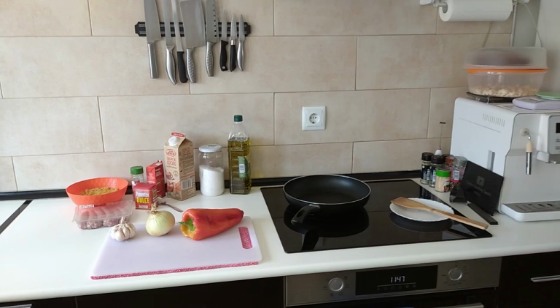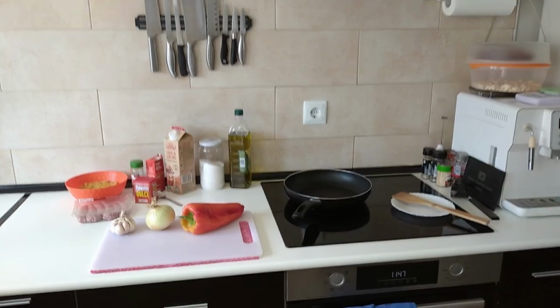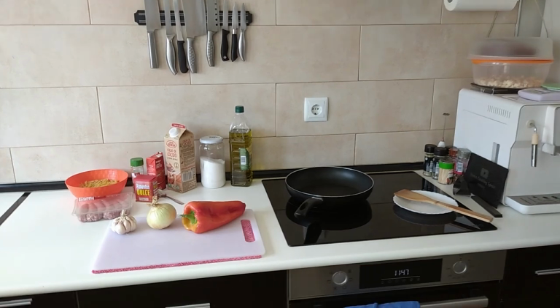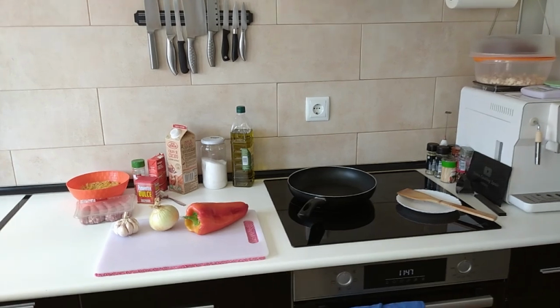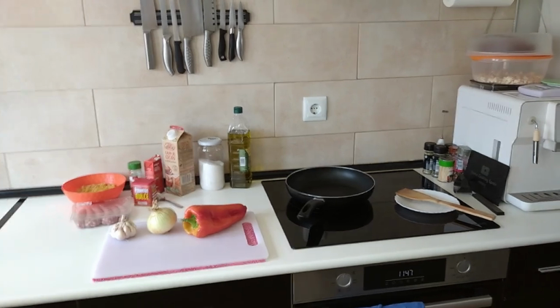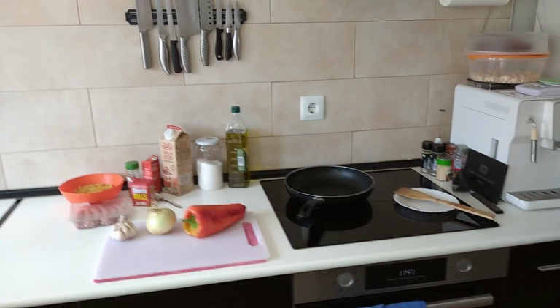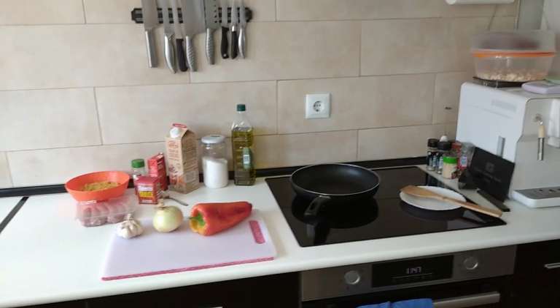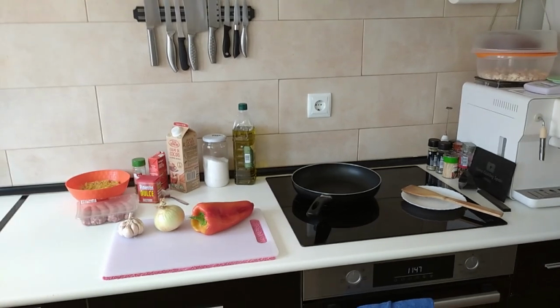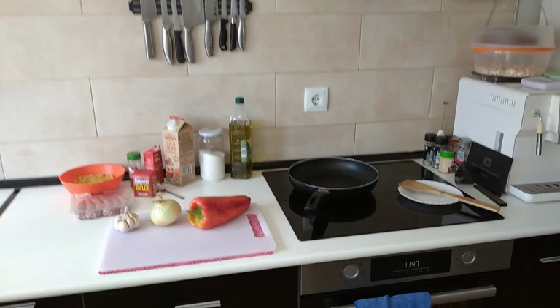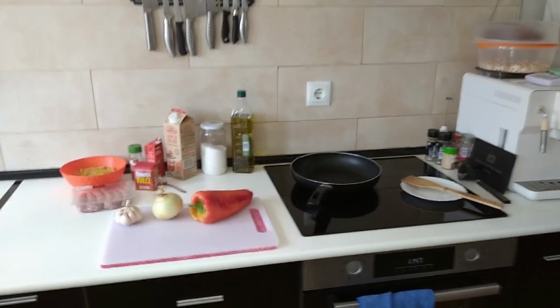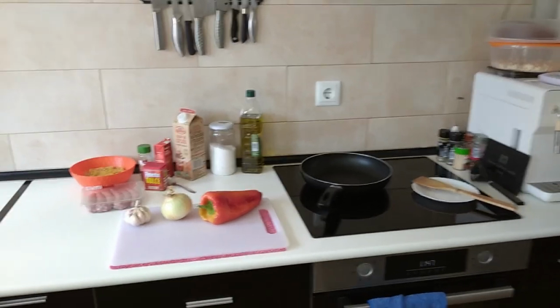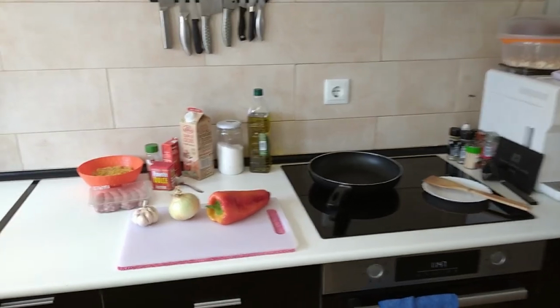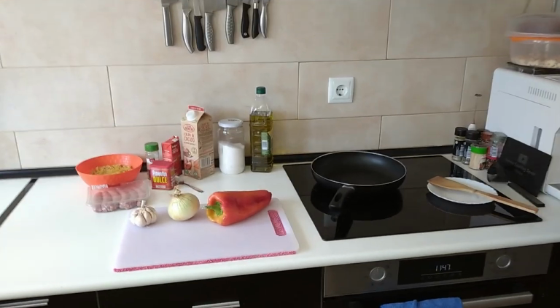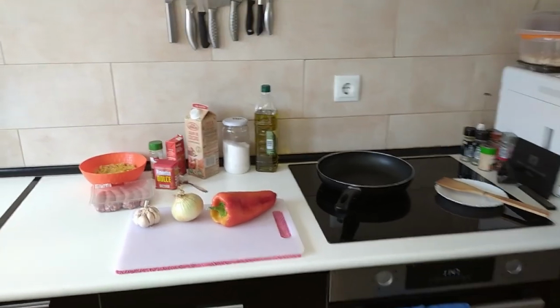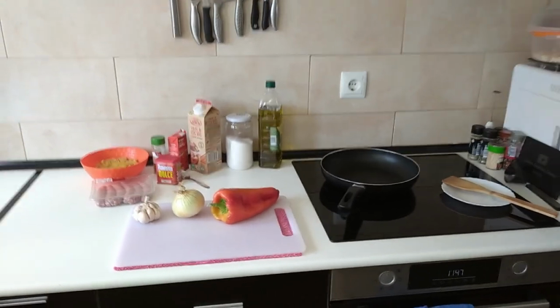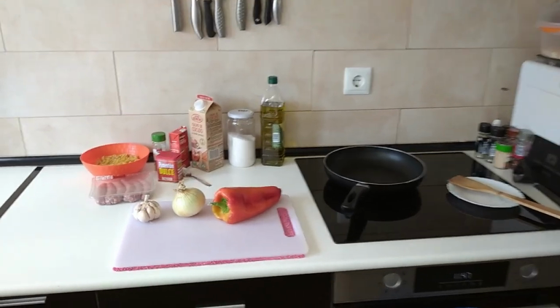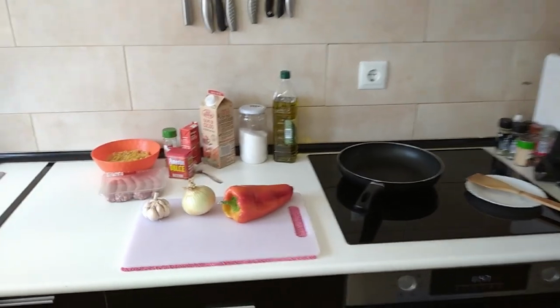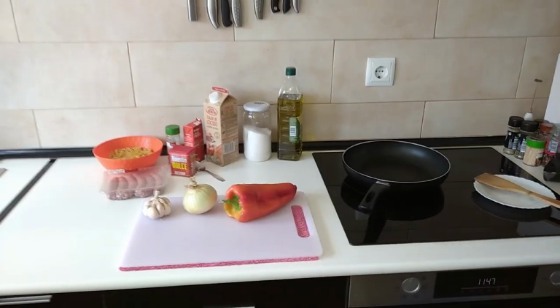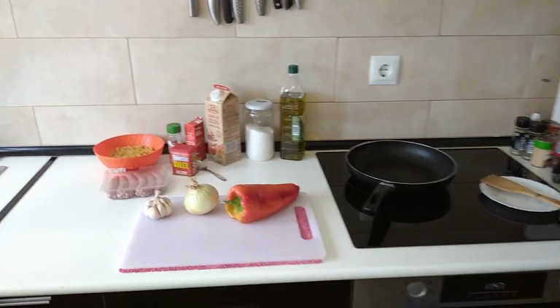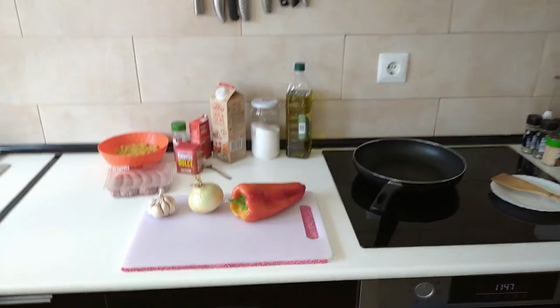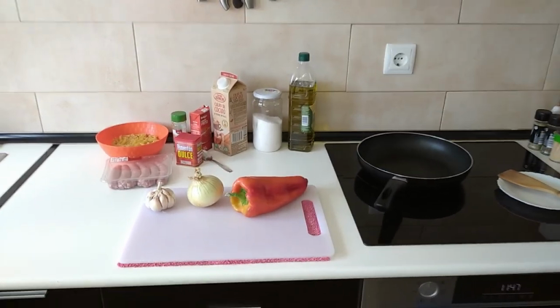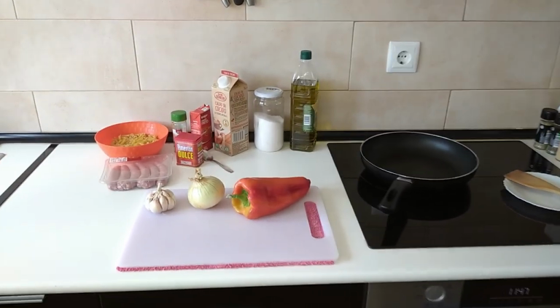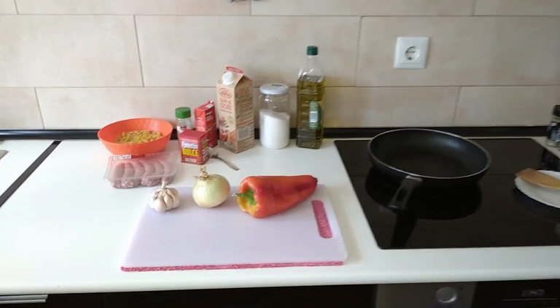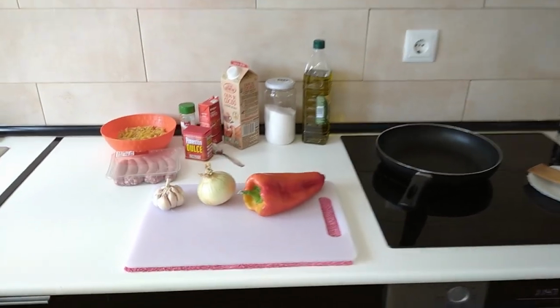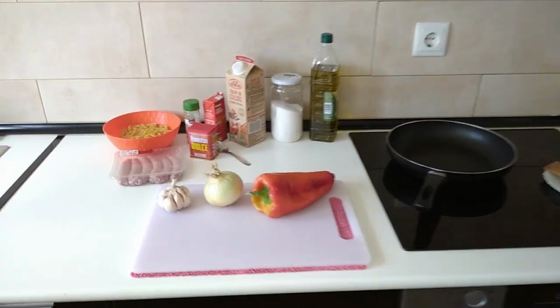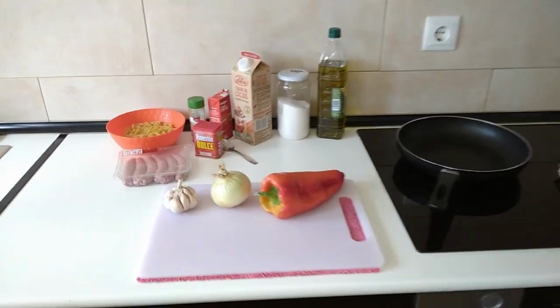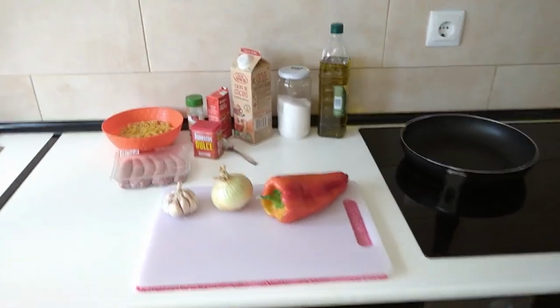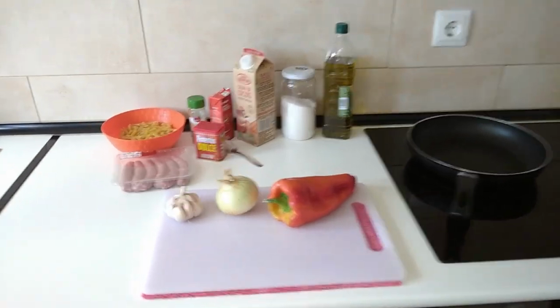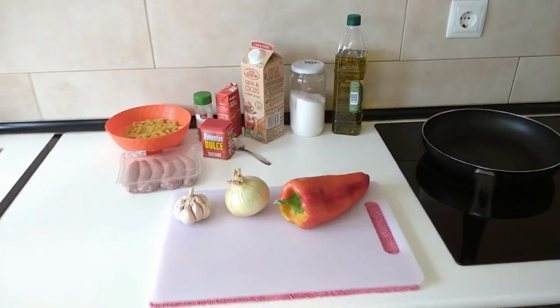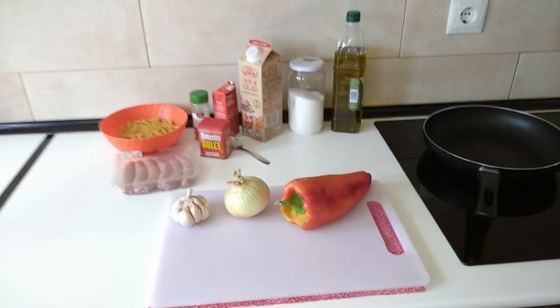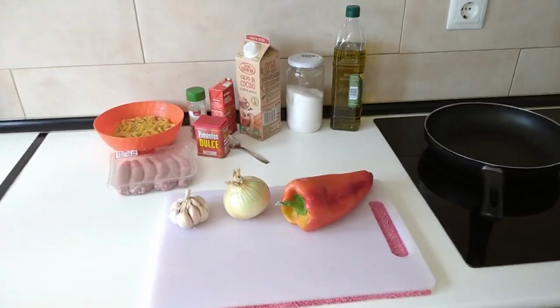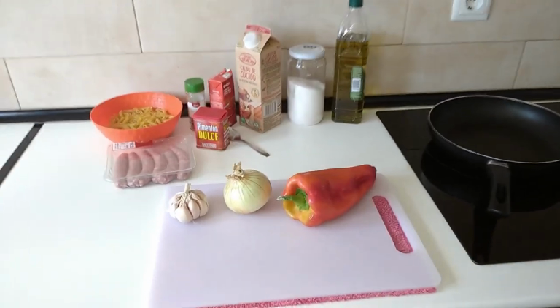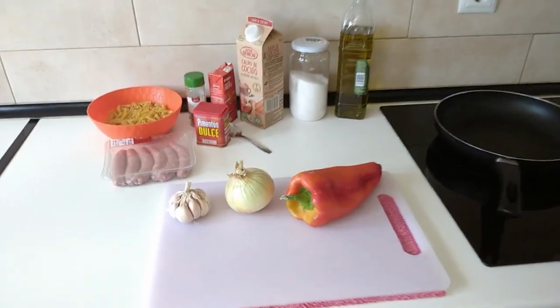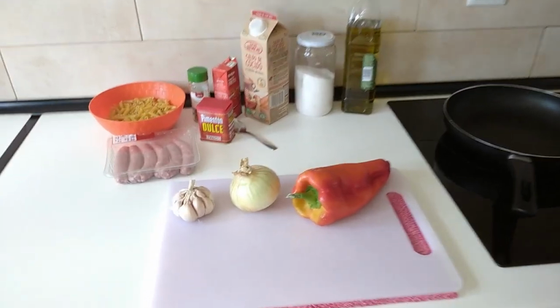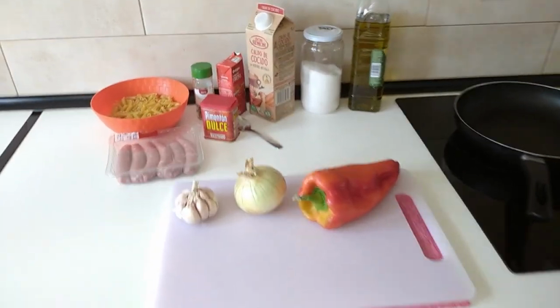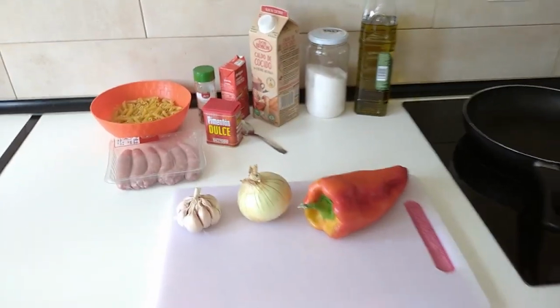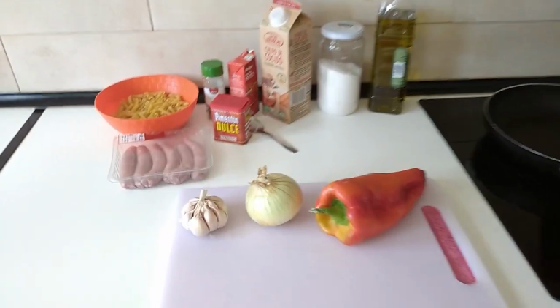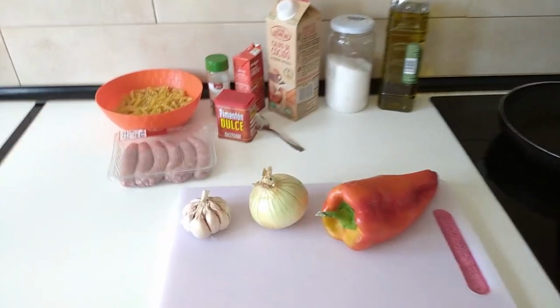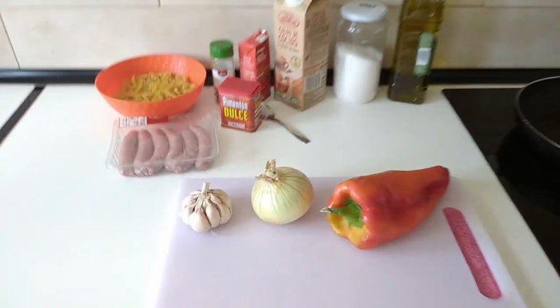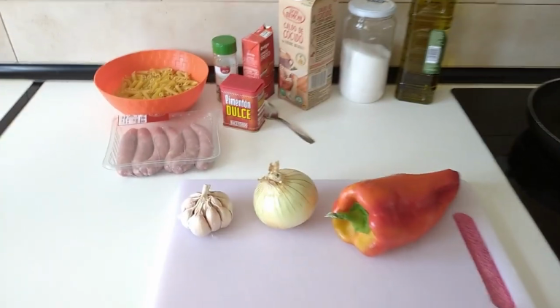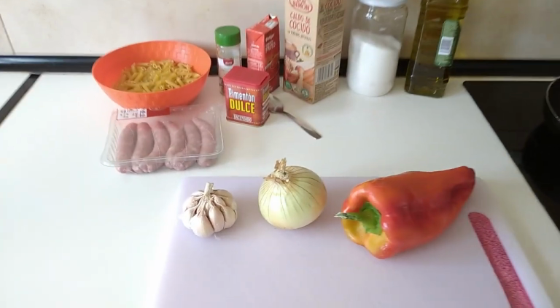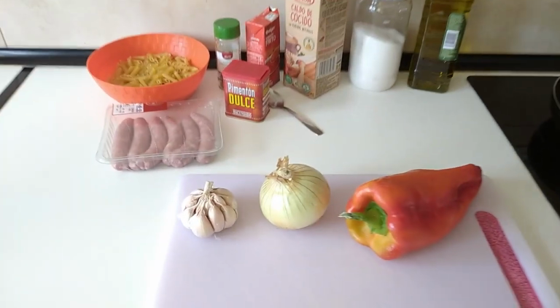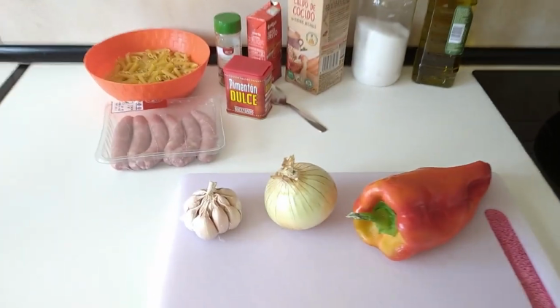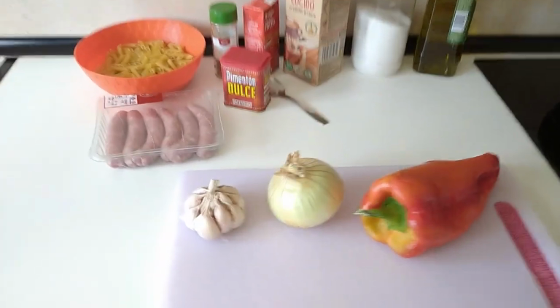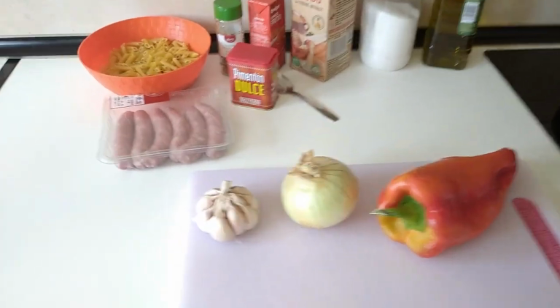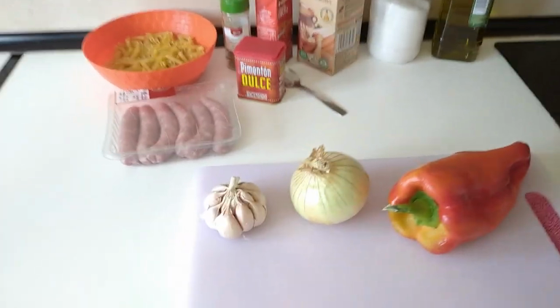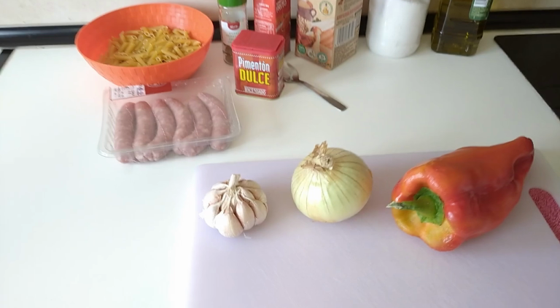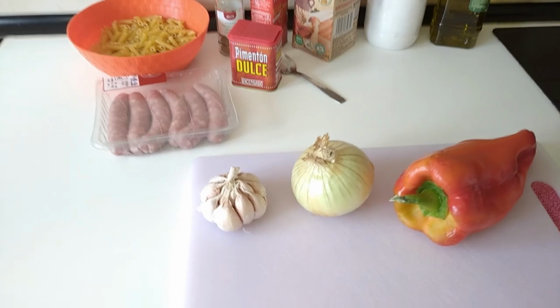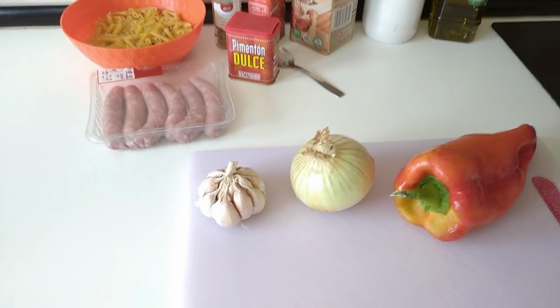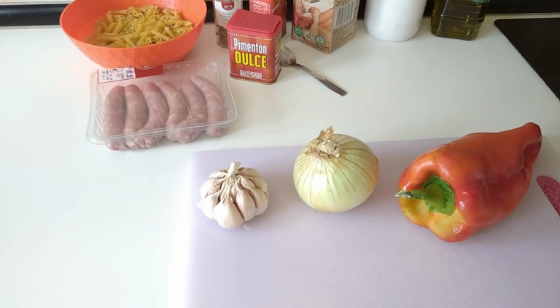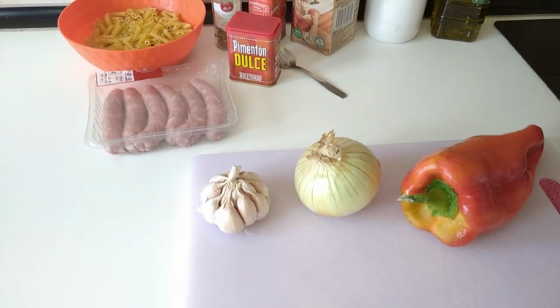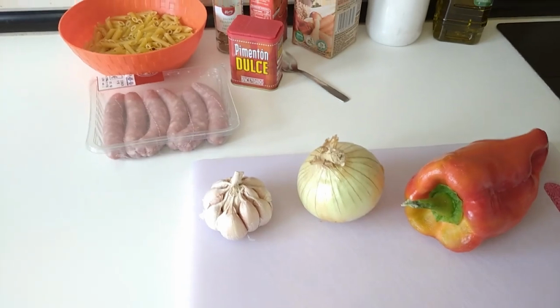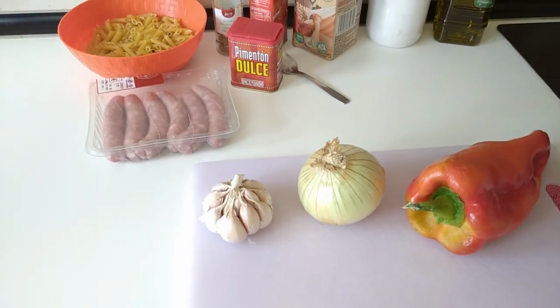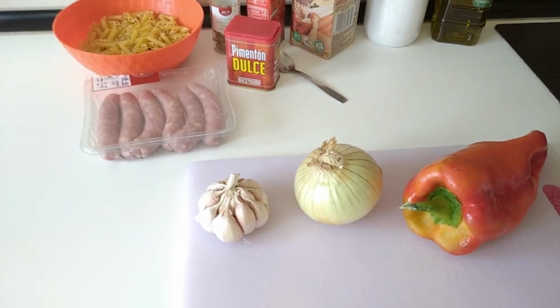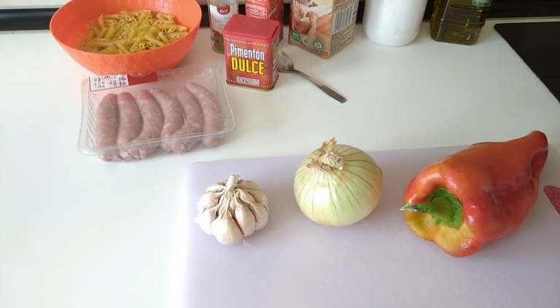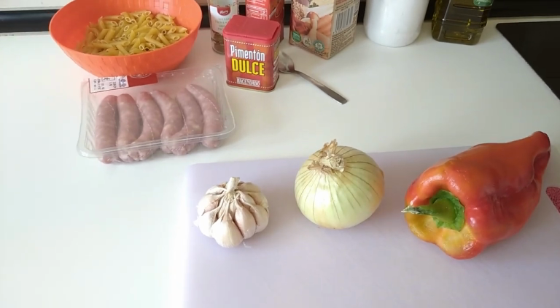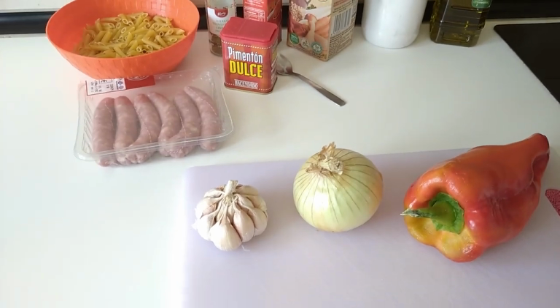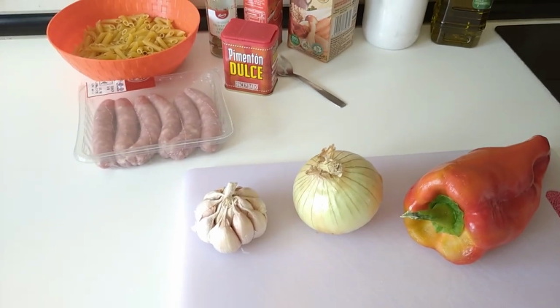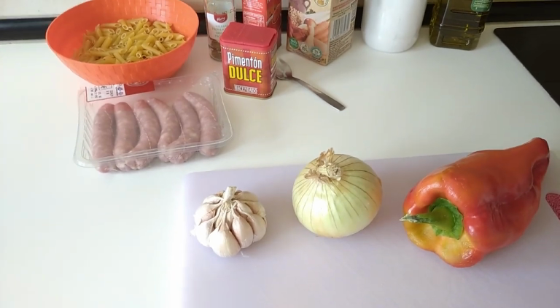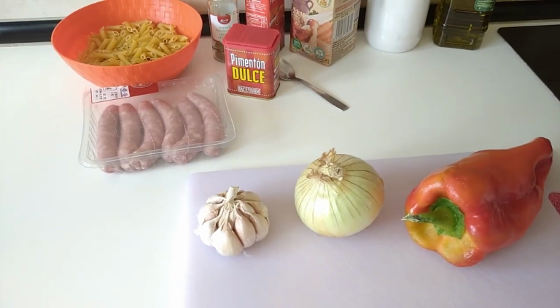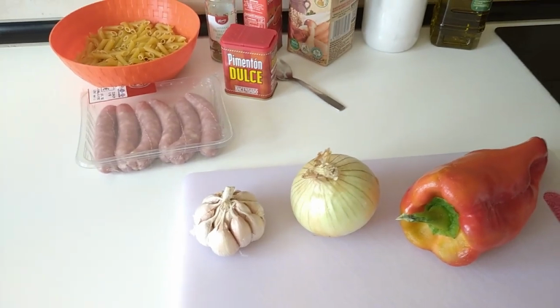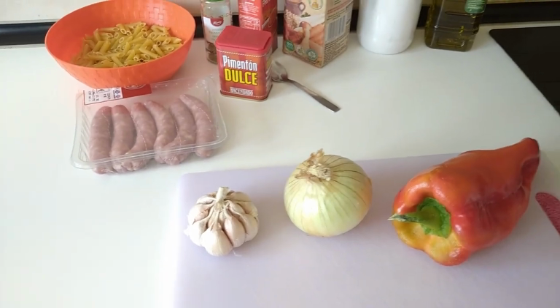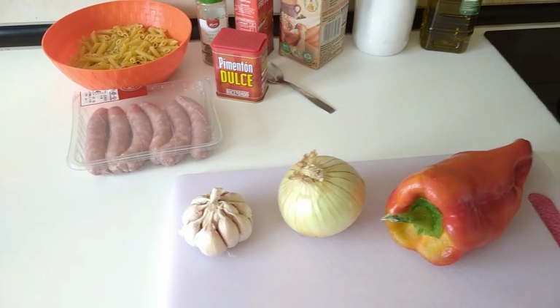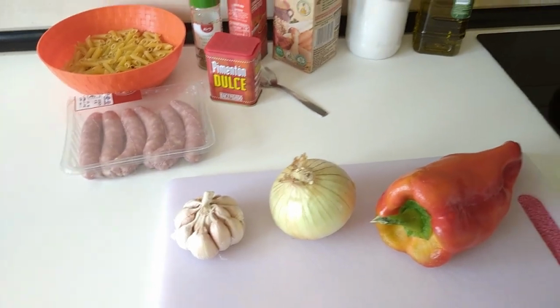Hello and welcome to Home Cooking Spain. Today I'm going to be cooking sausages and penne pasta.